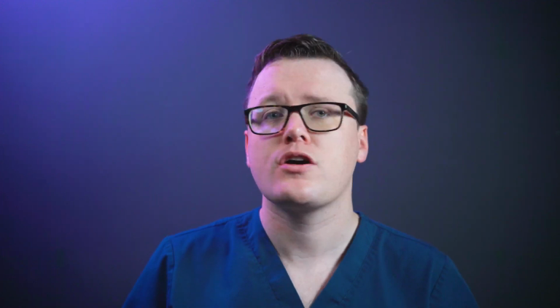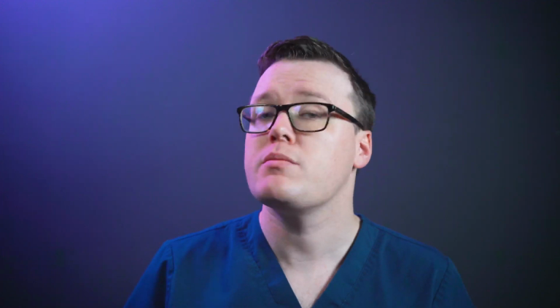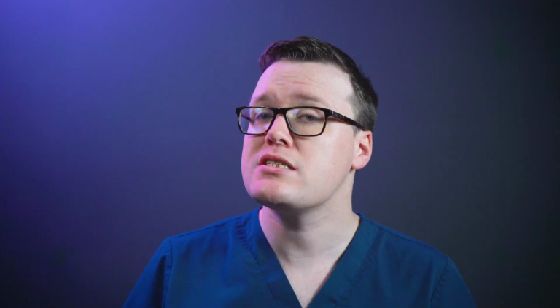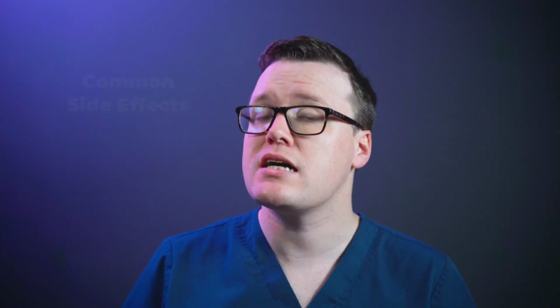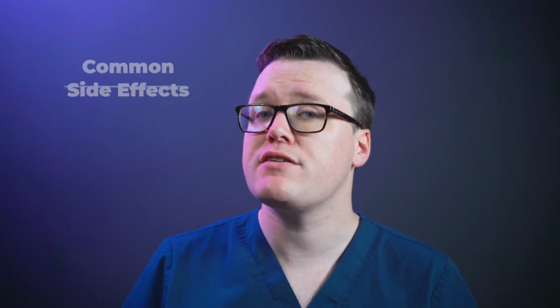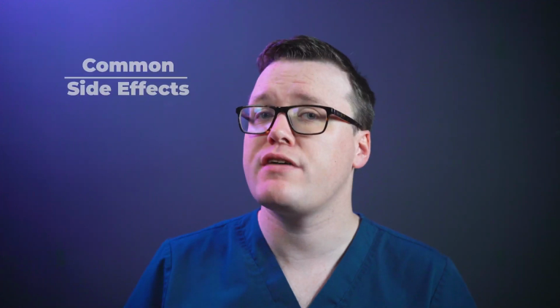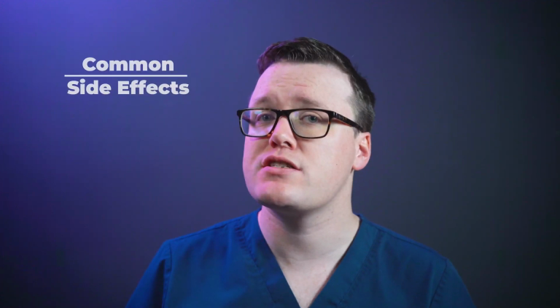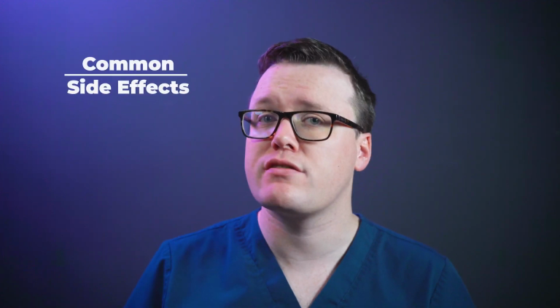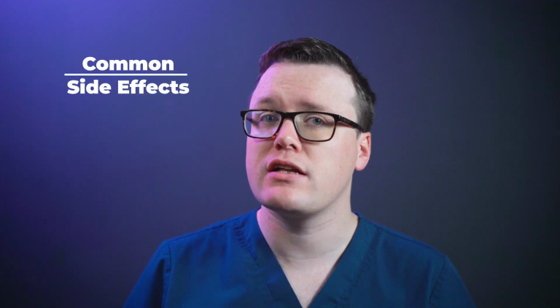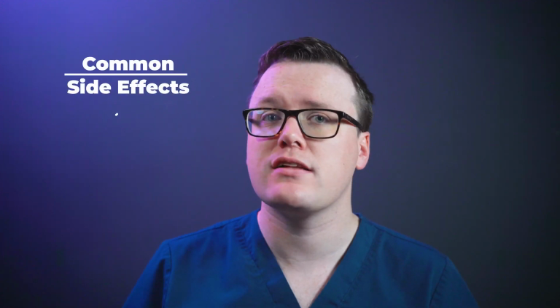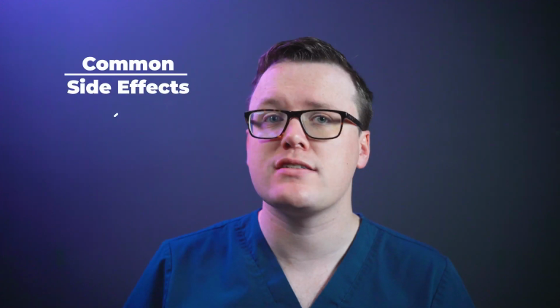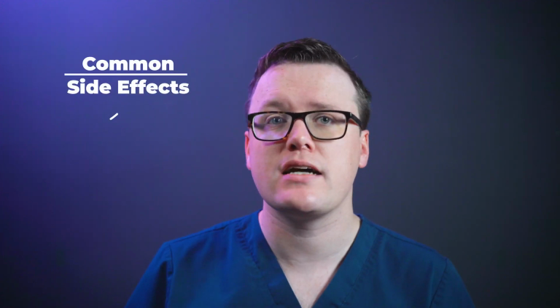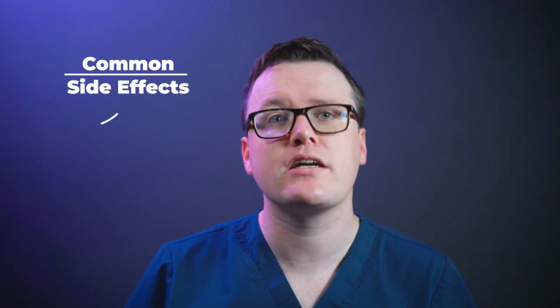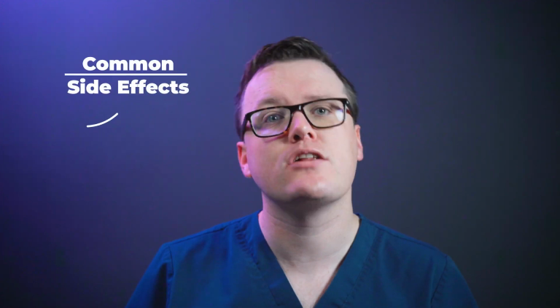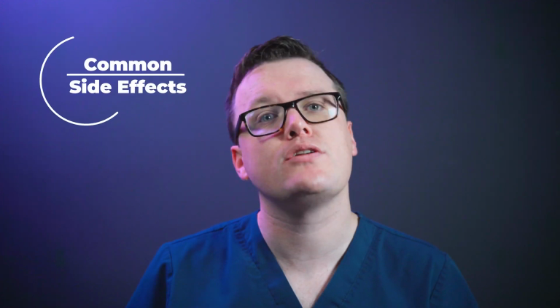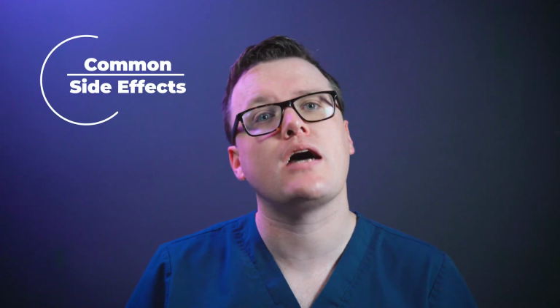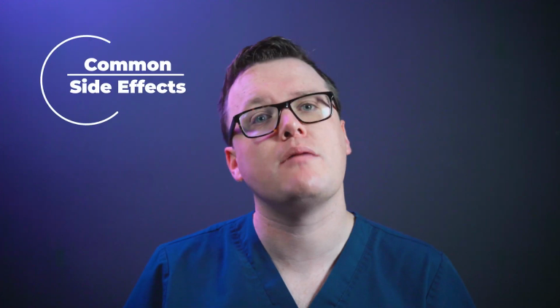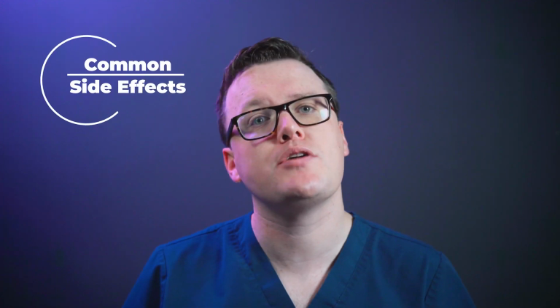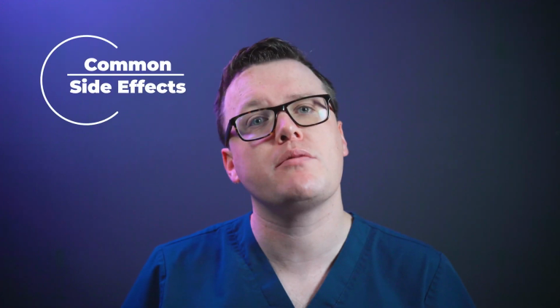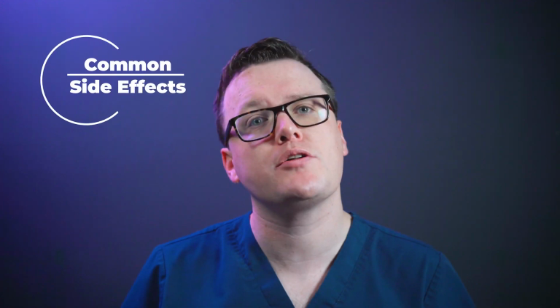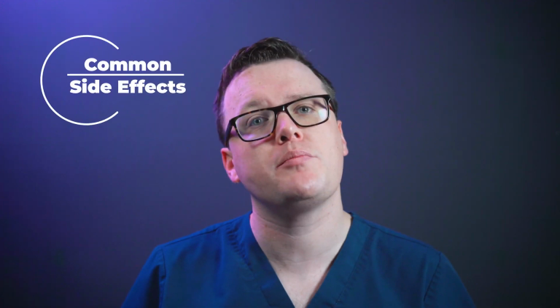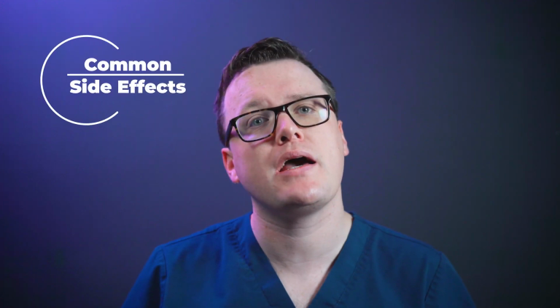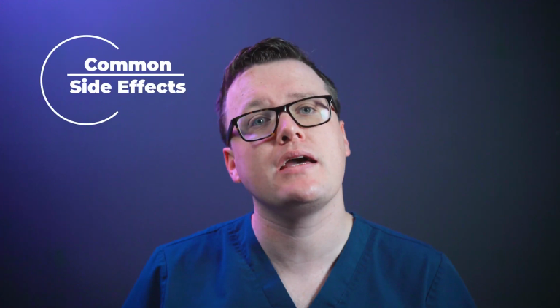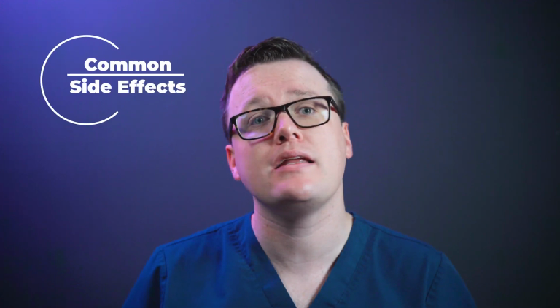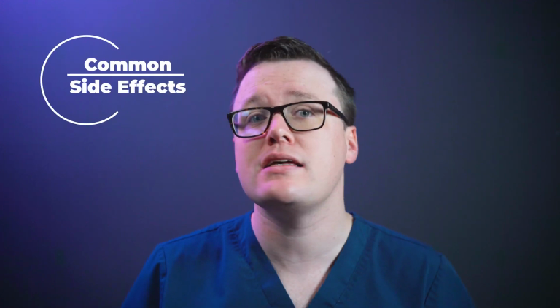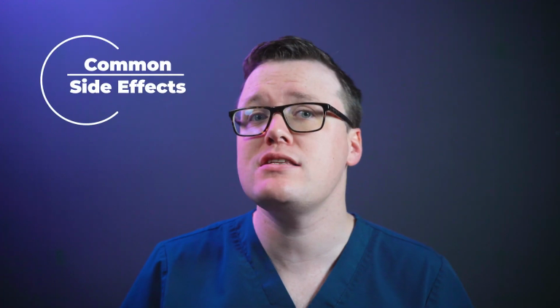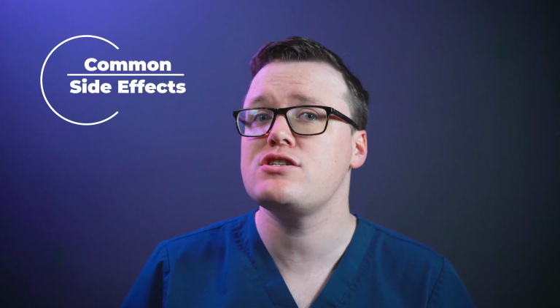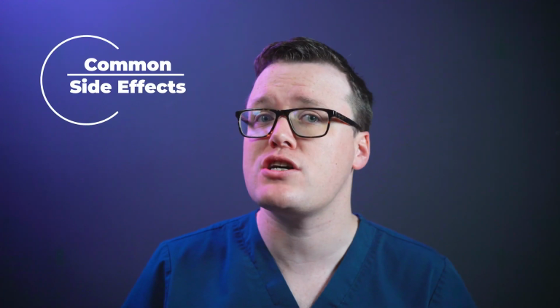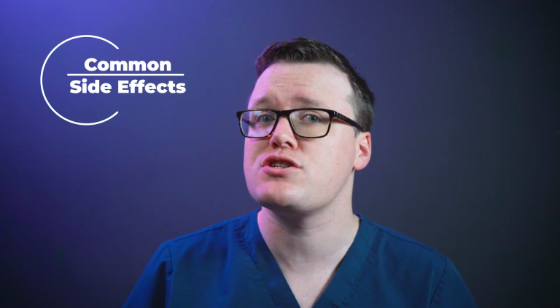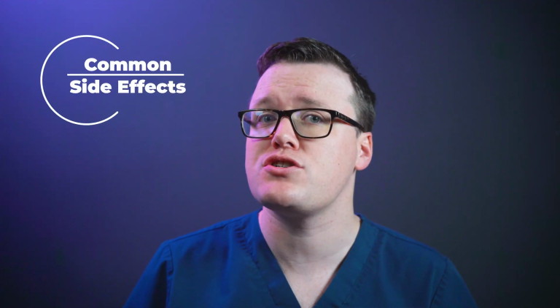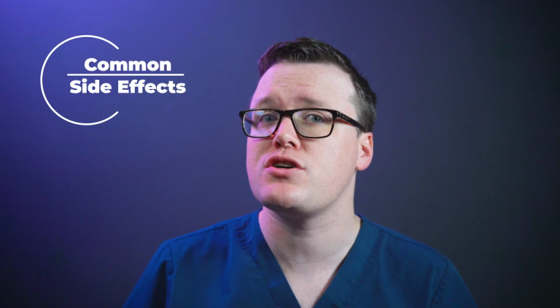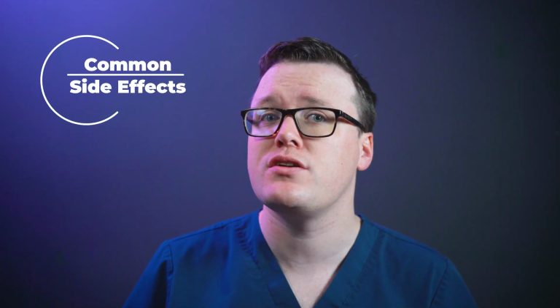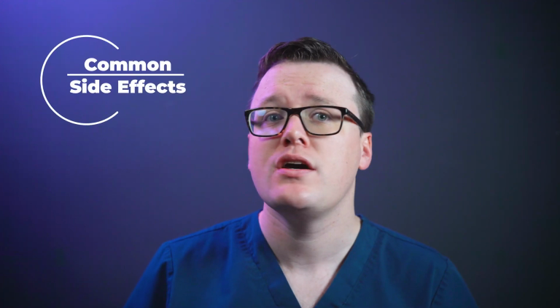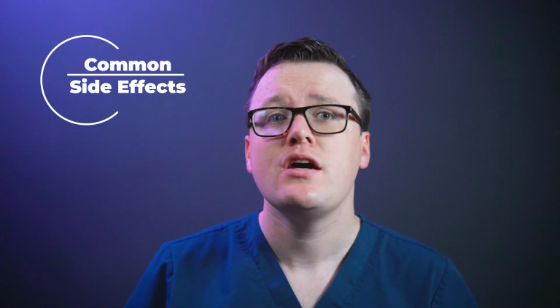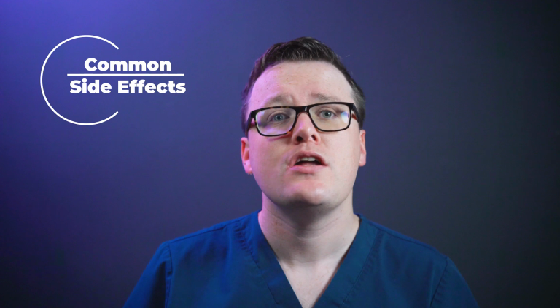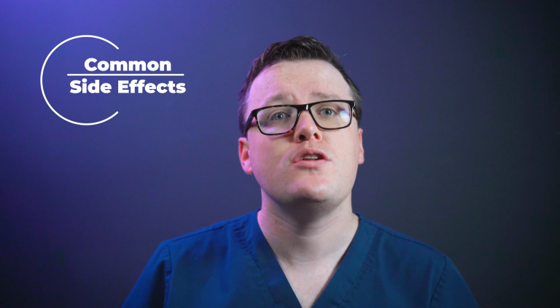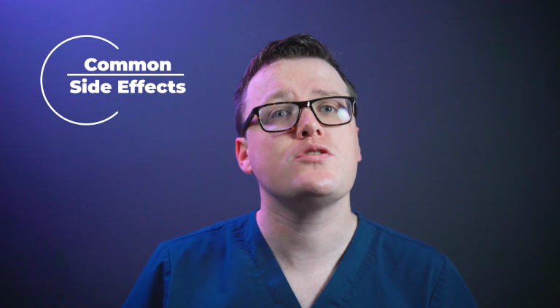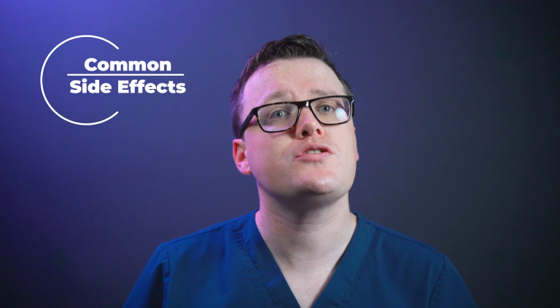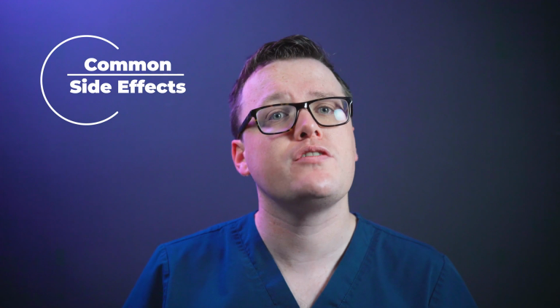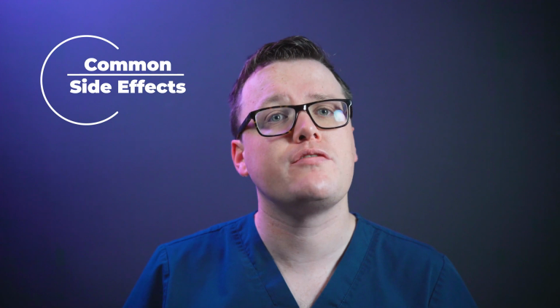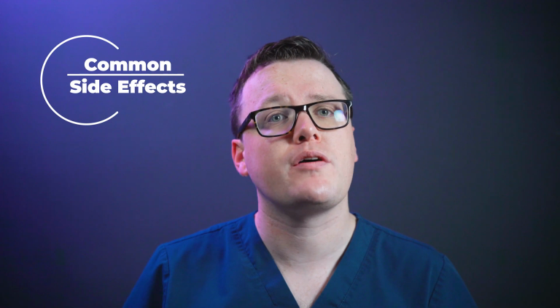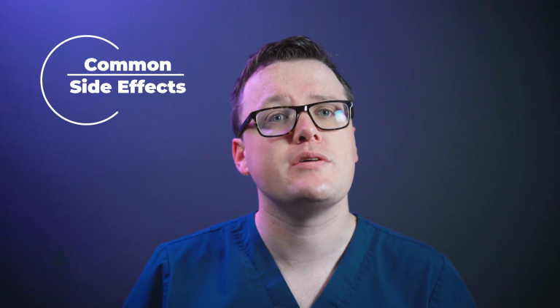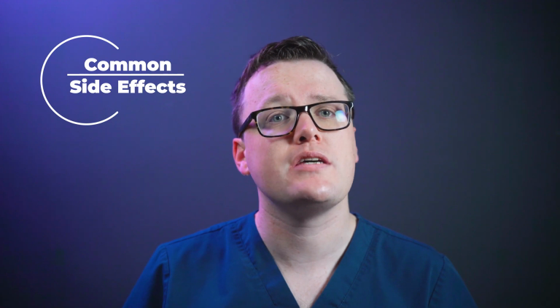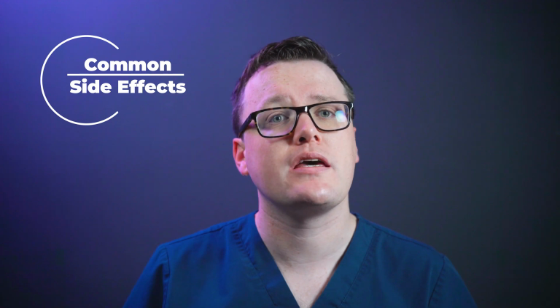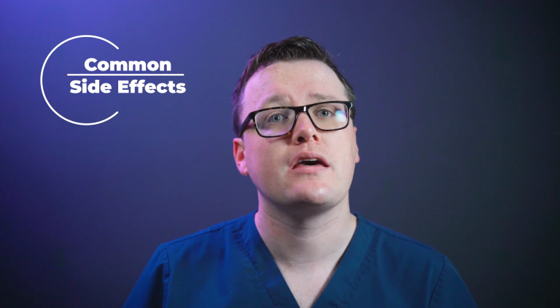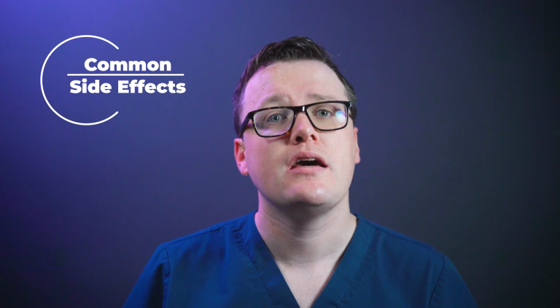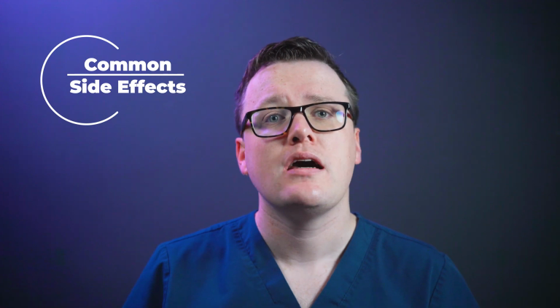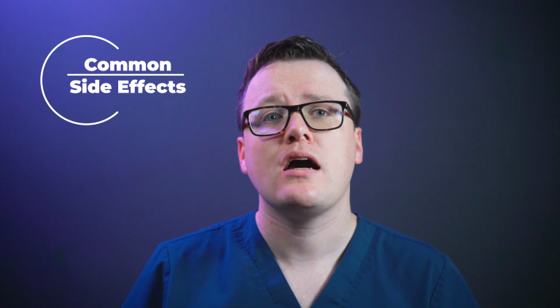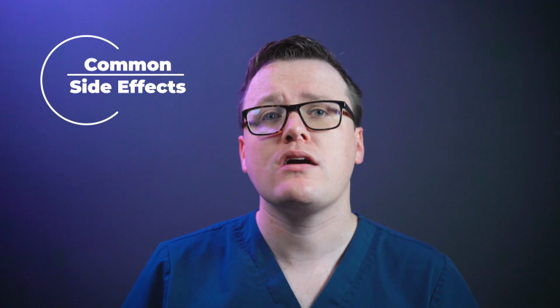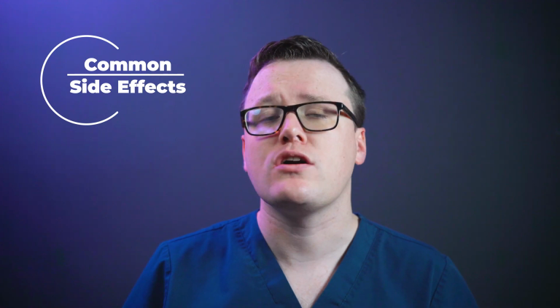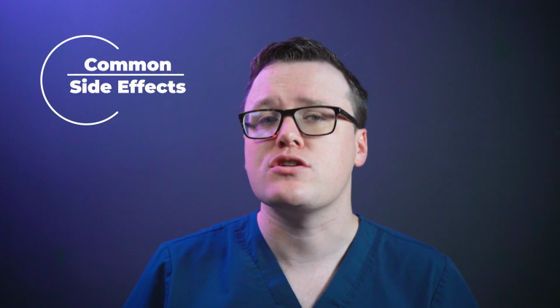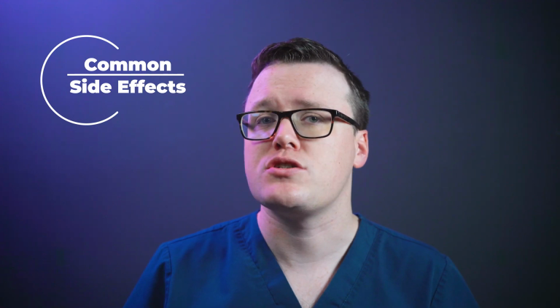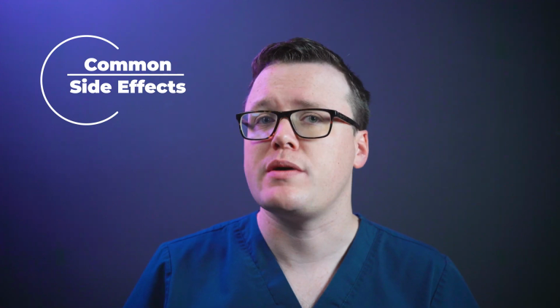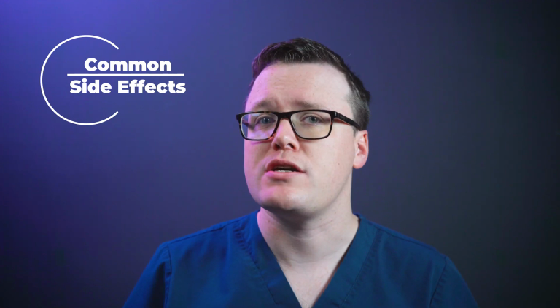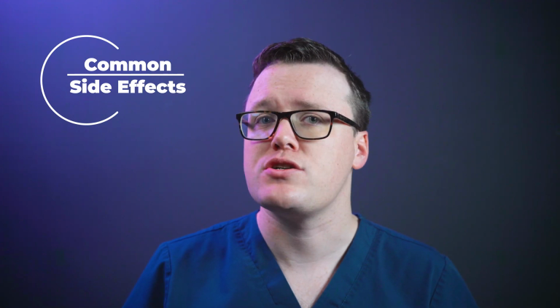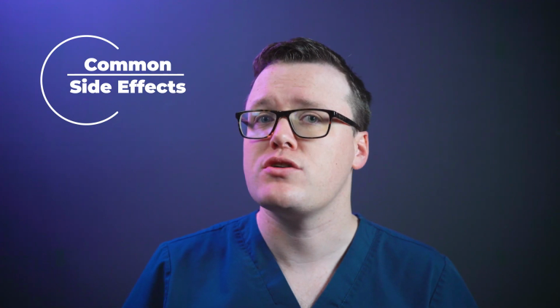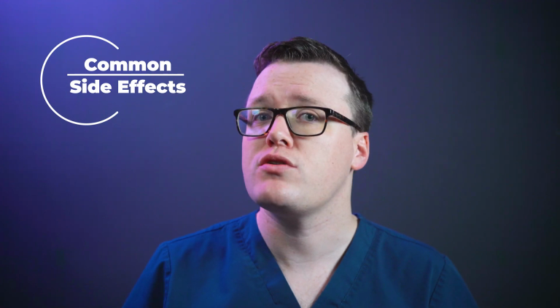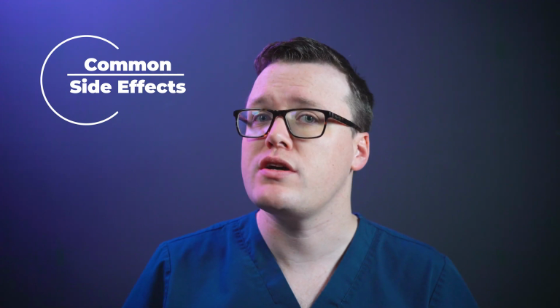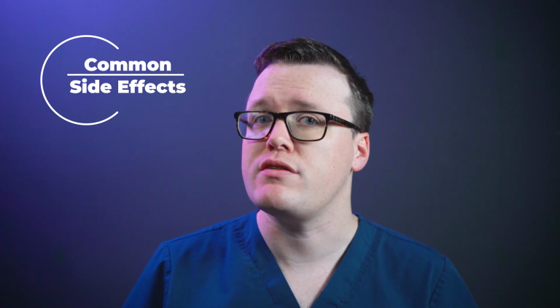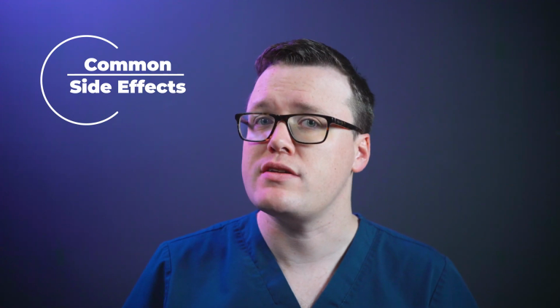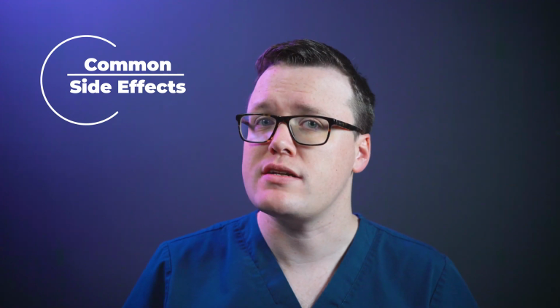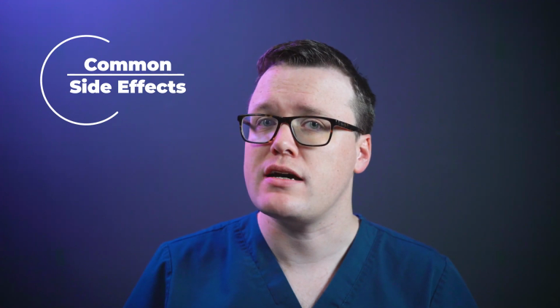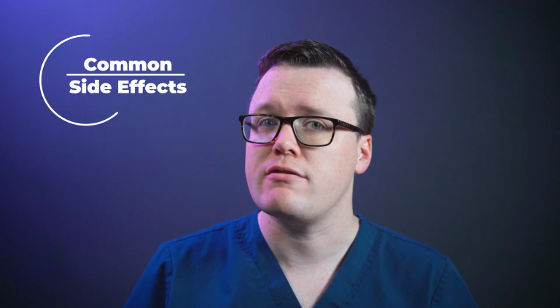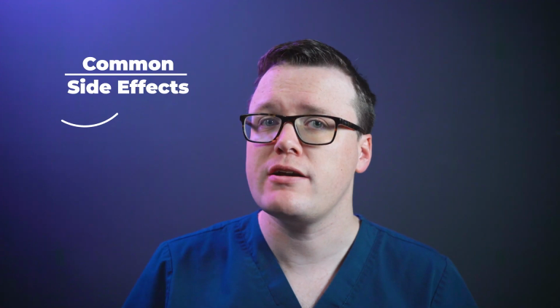Common side effects of Gliclazide include abdominal pain, indigestion, nausea and vomiting, constipation or diarrhea.